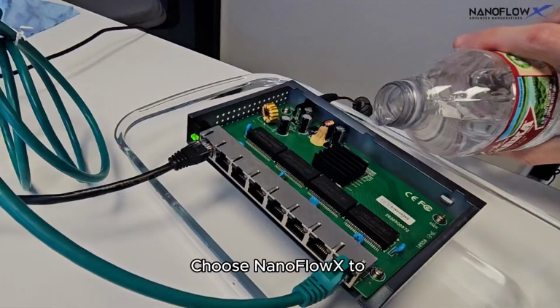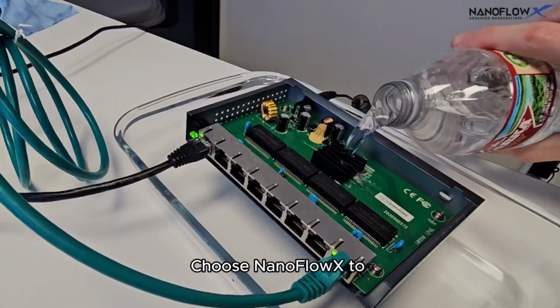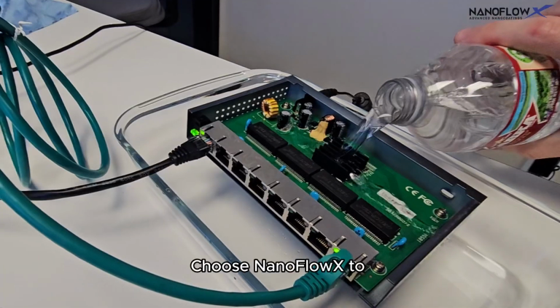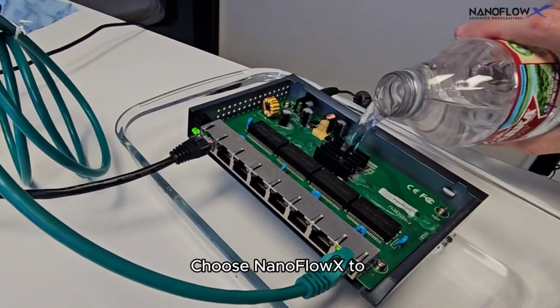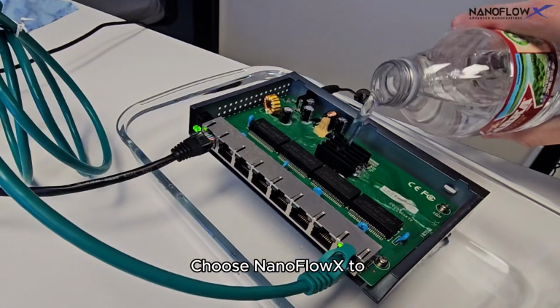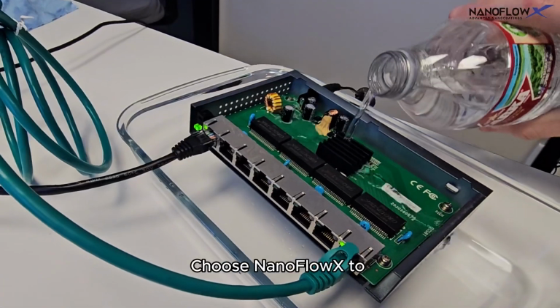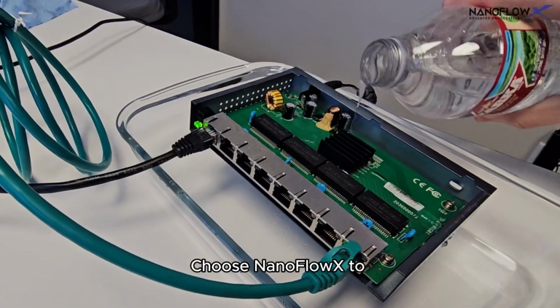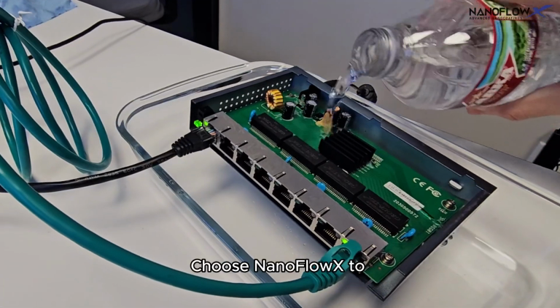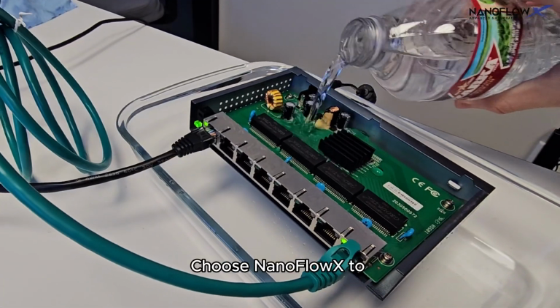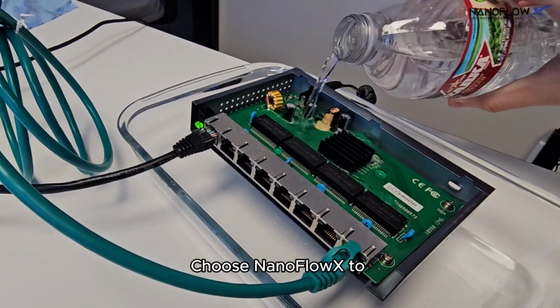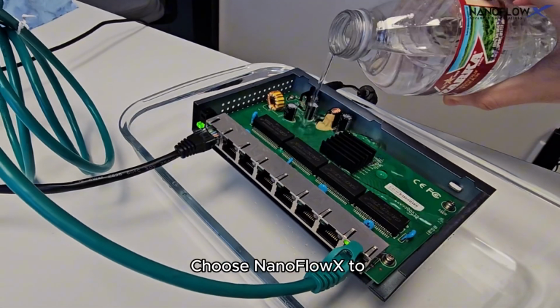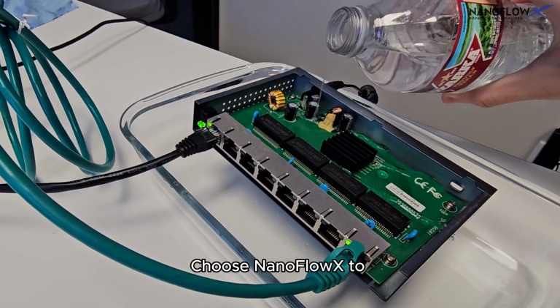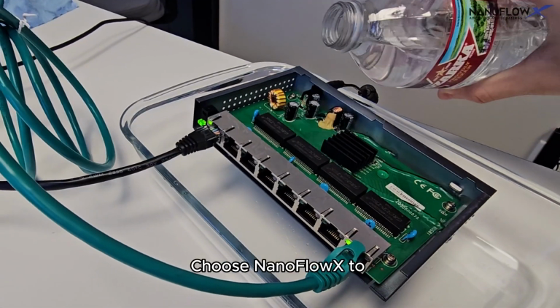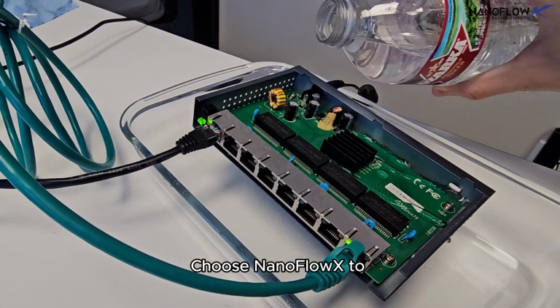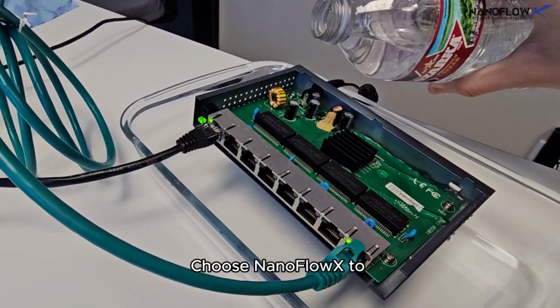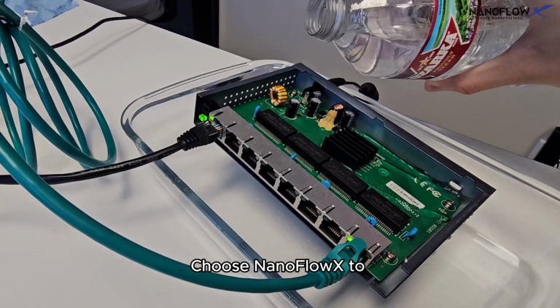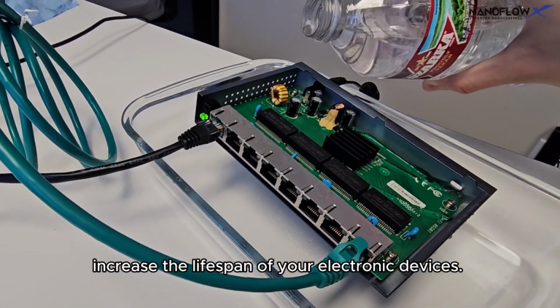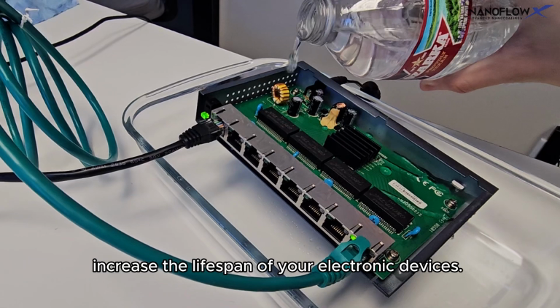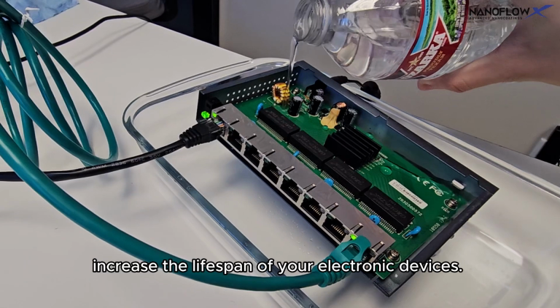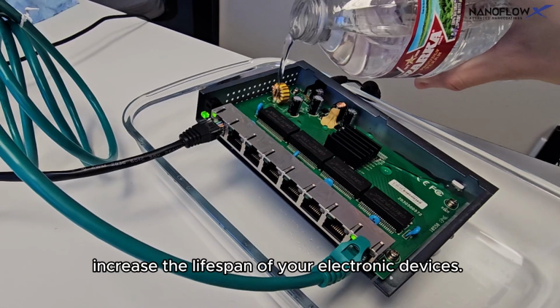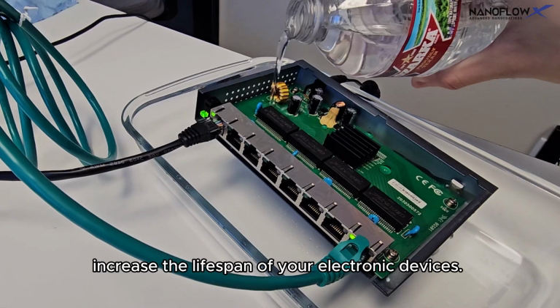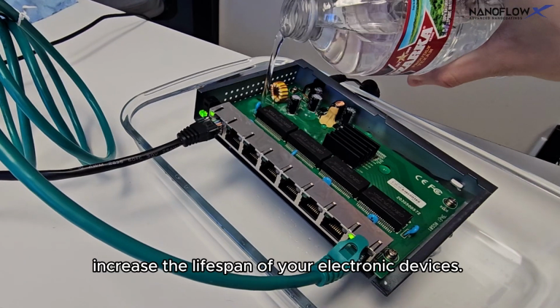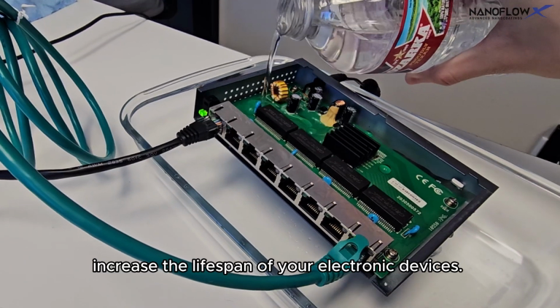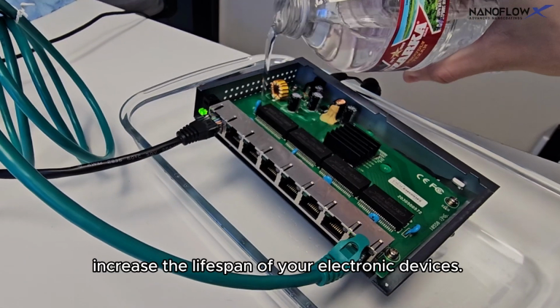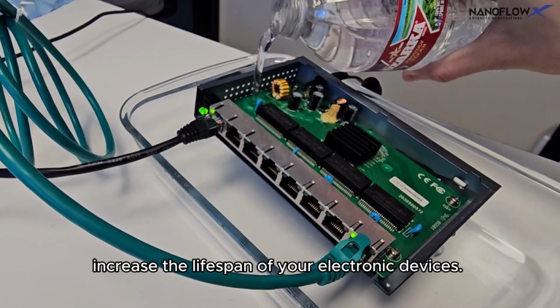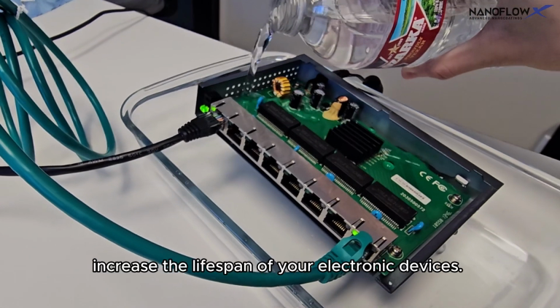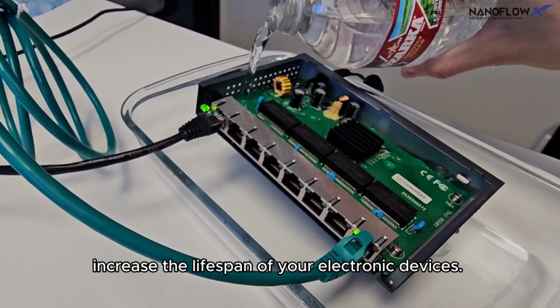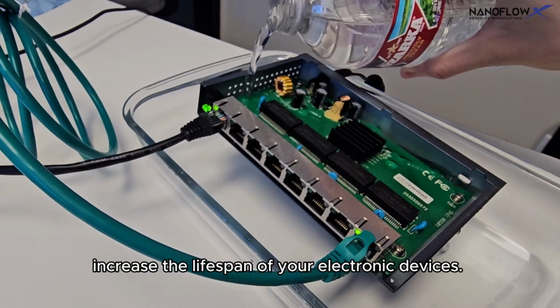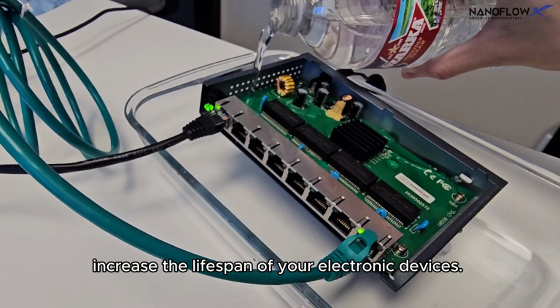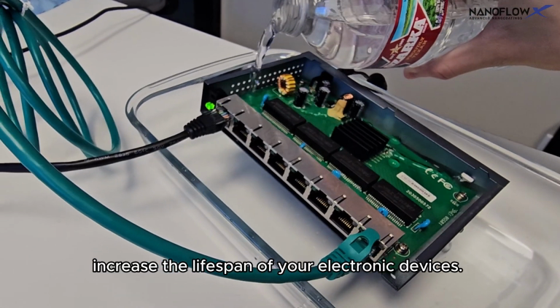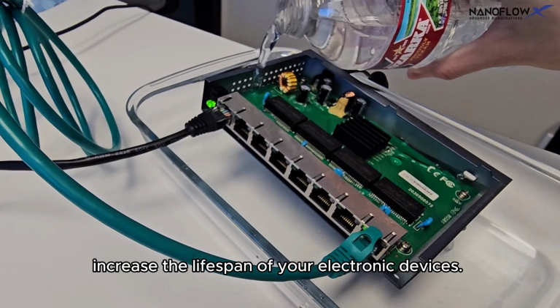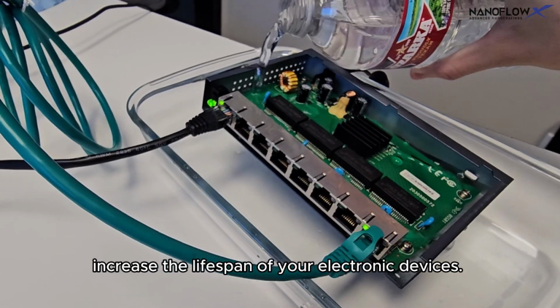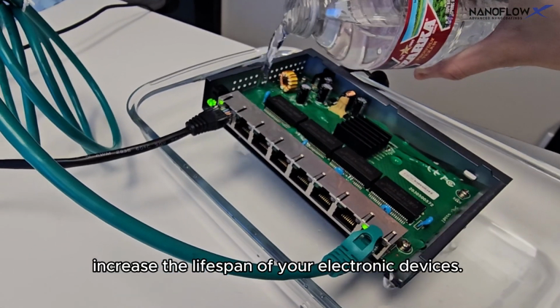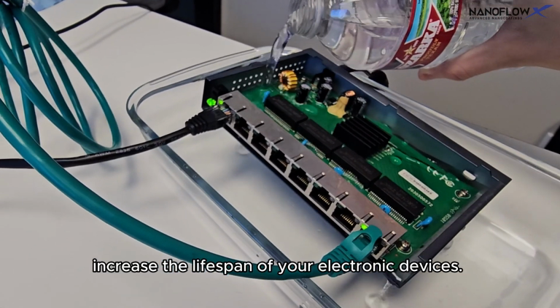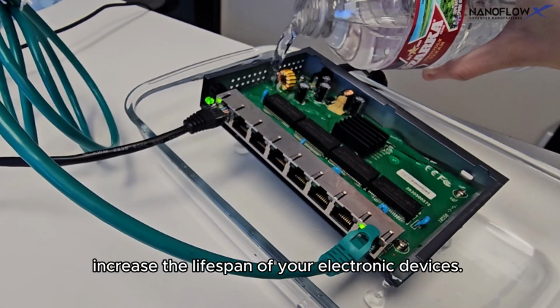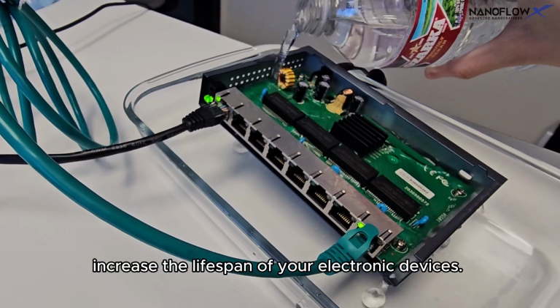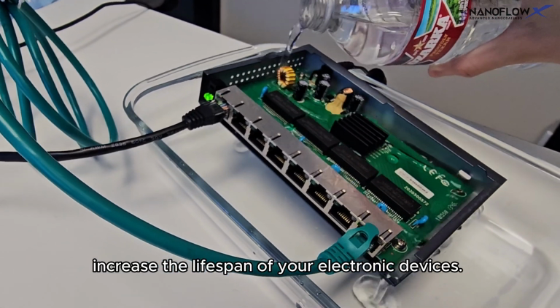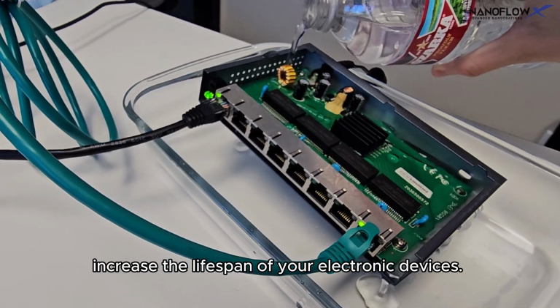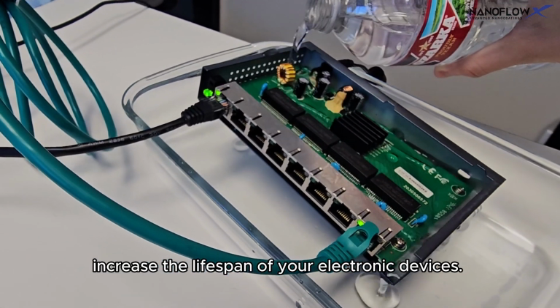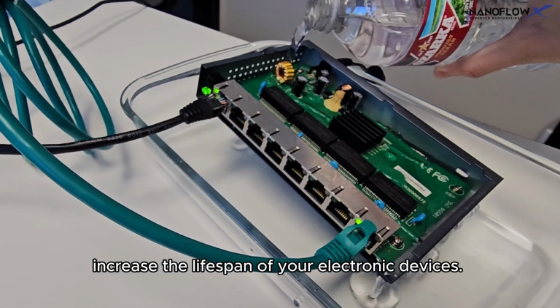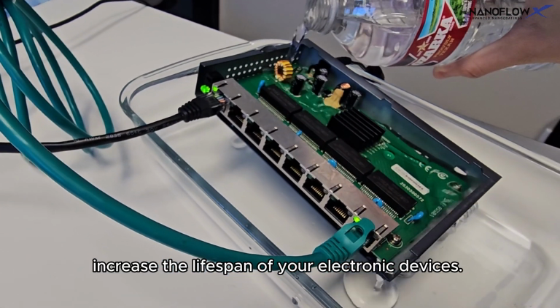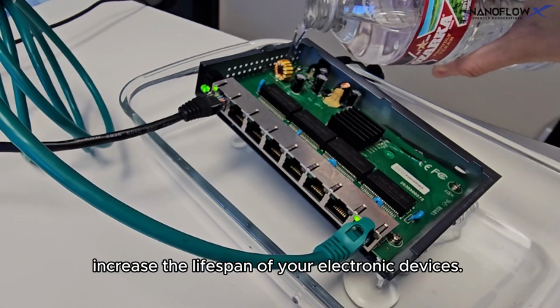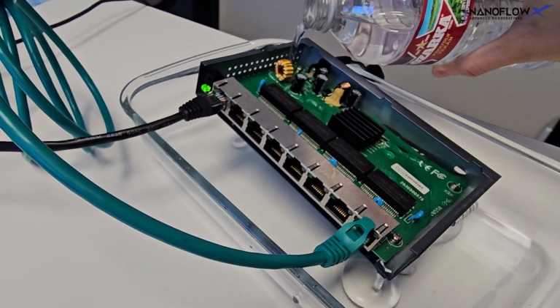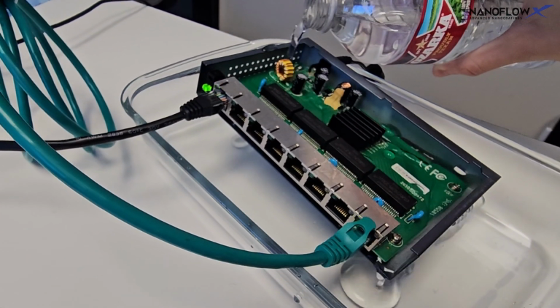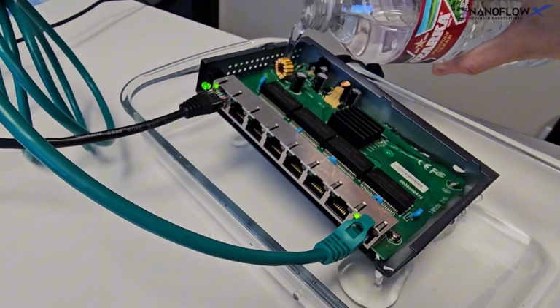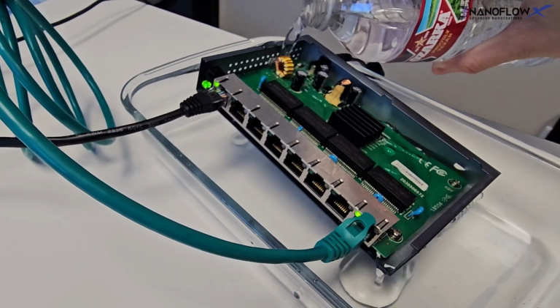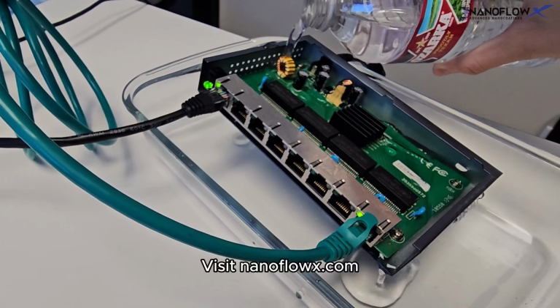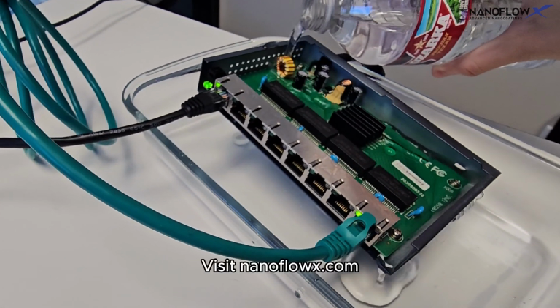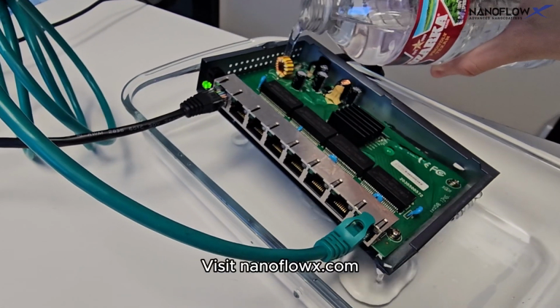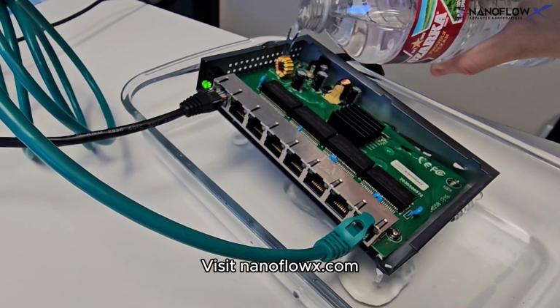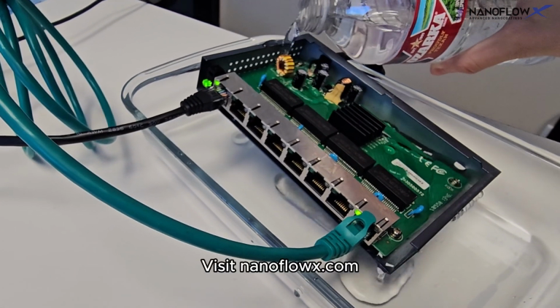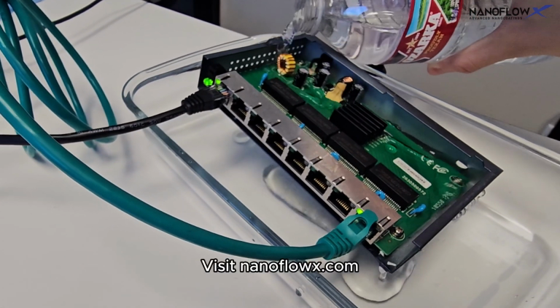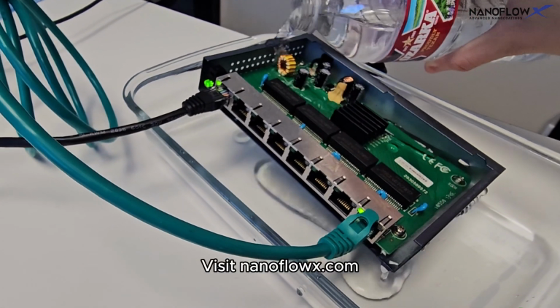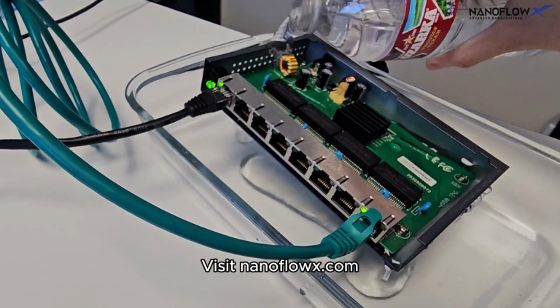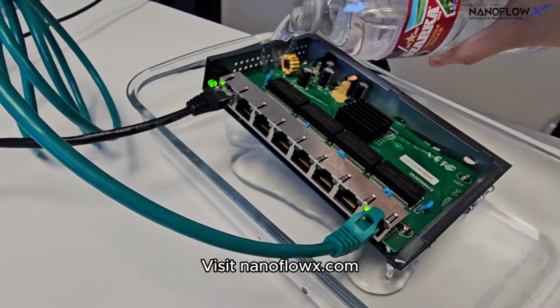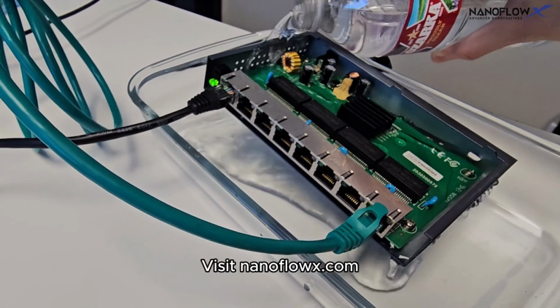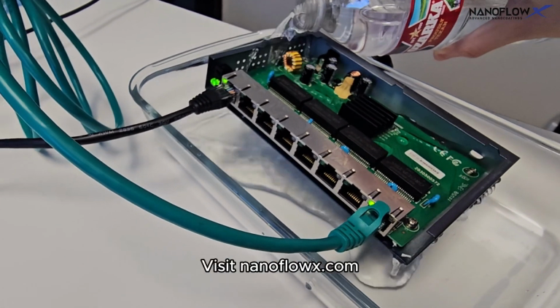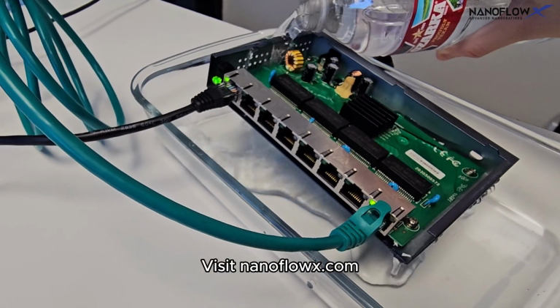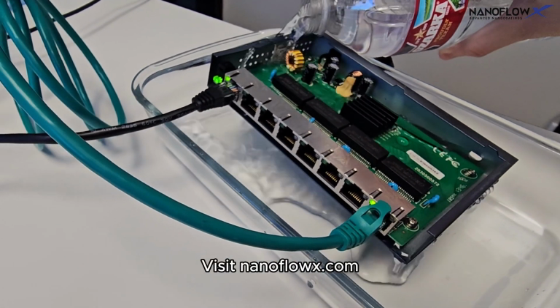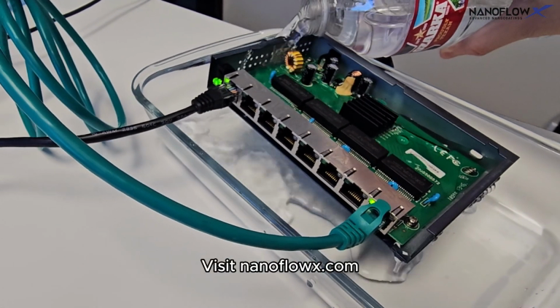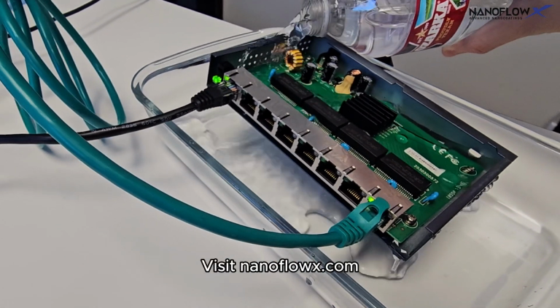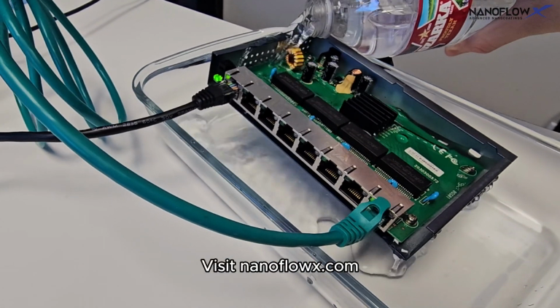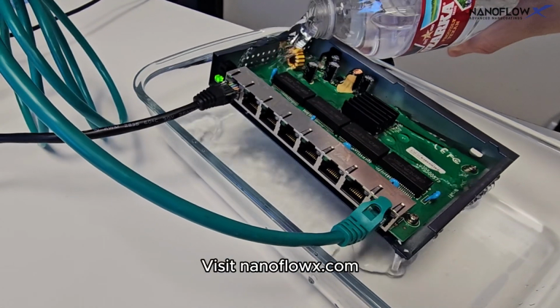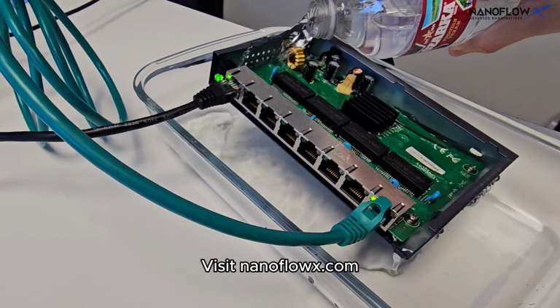Choose NanoFlow X to increase the lifespan of your electronic devices. Visit NanoFlowX.com.